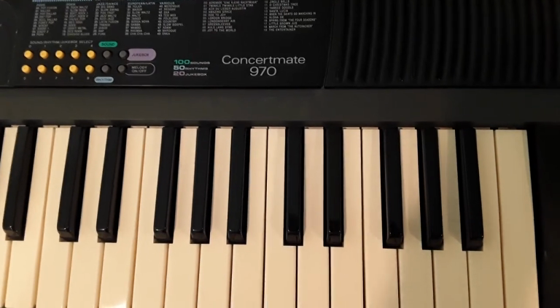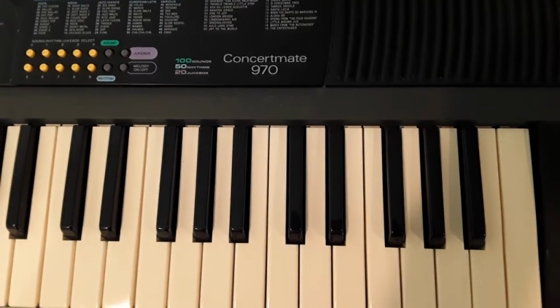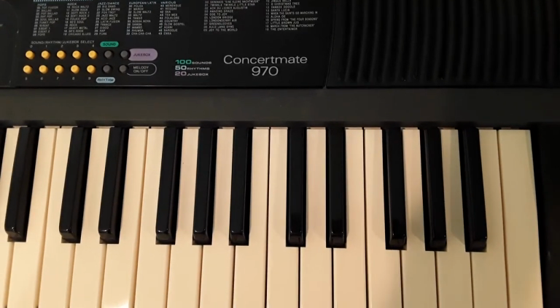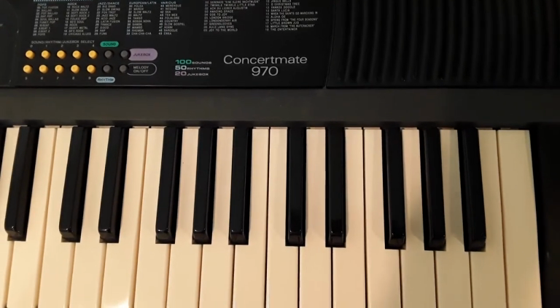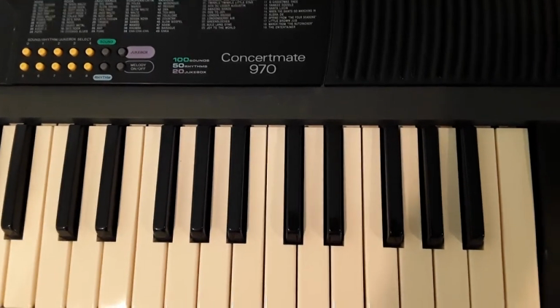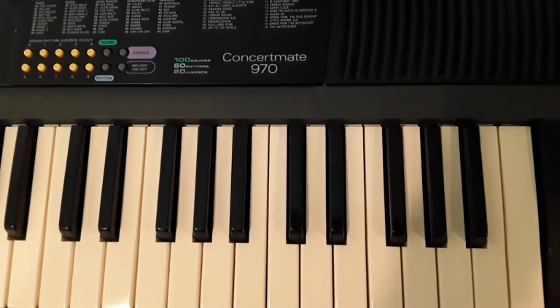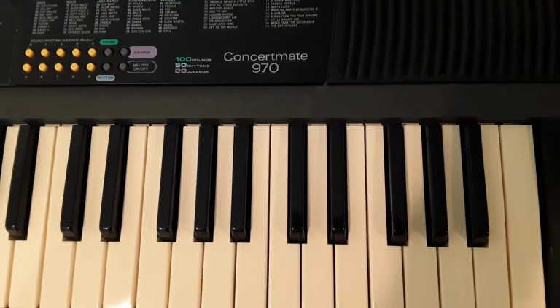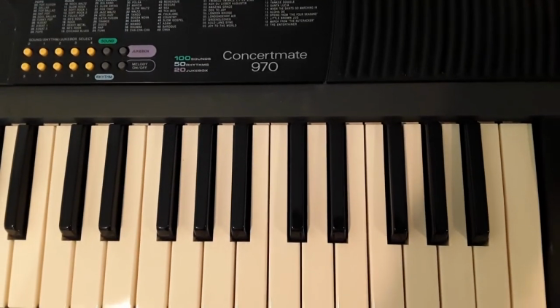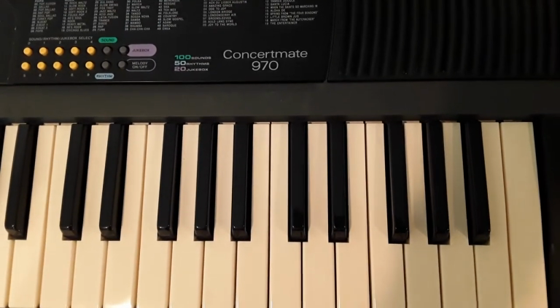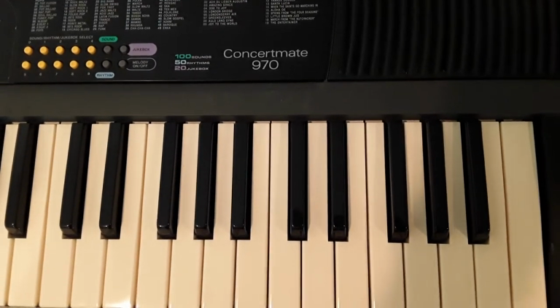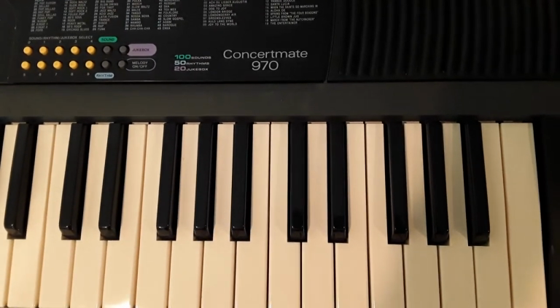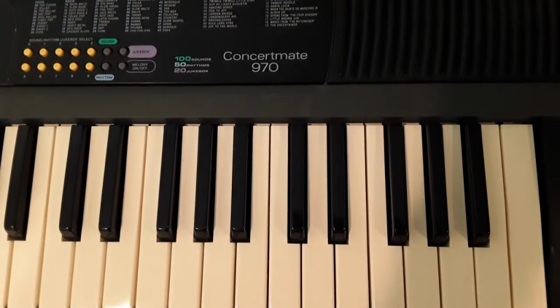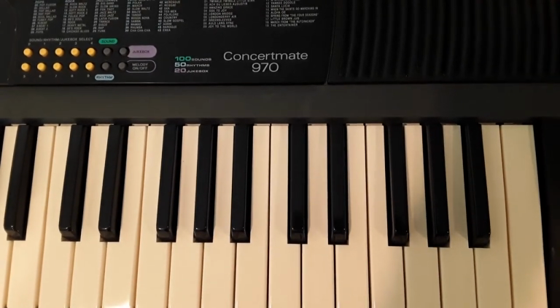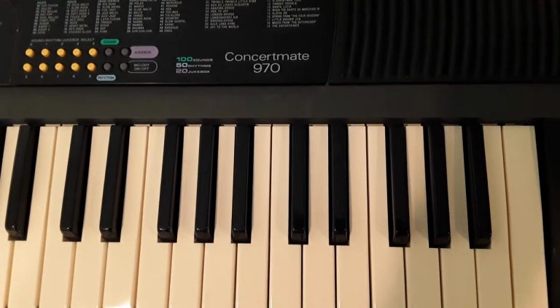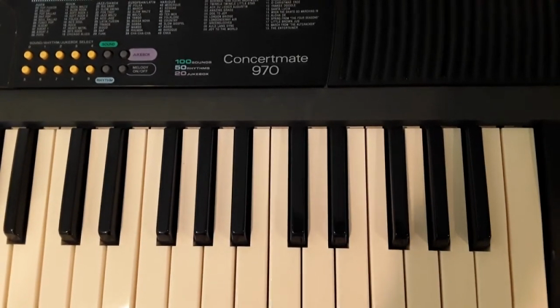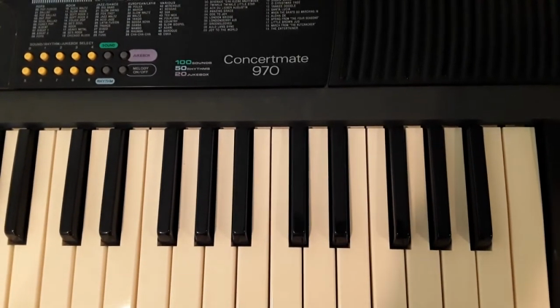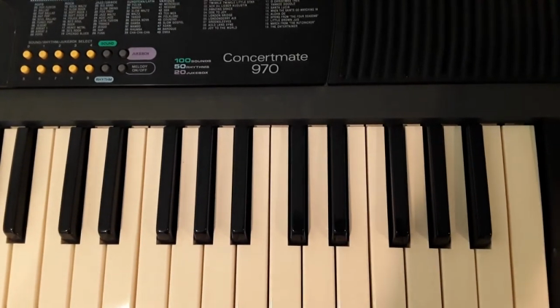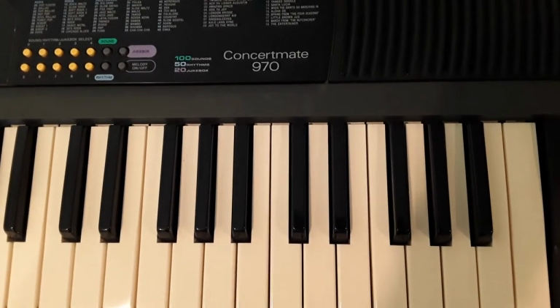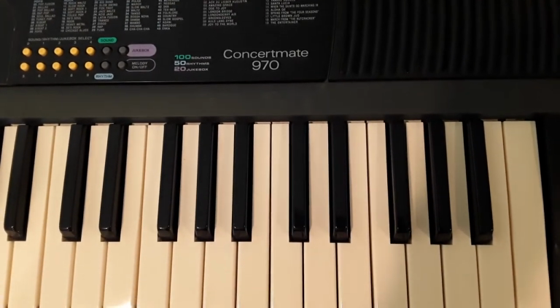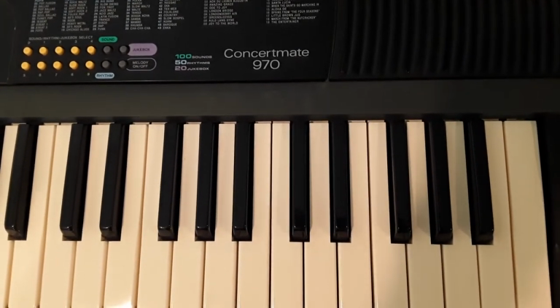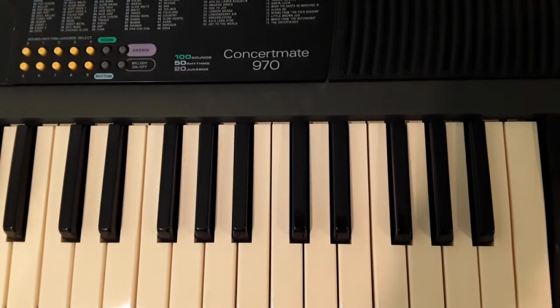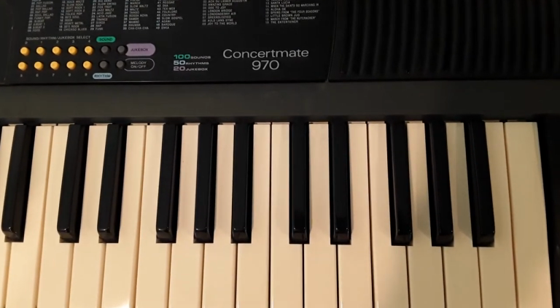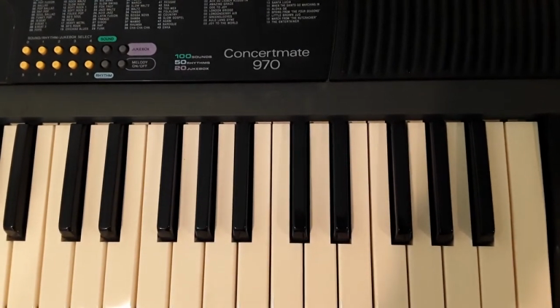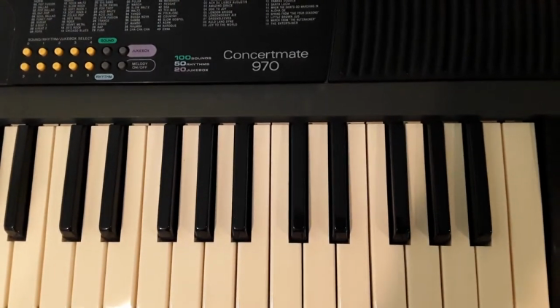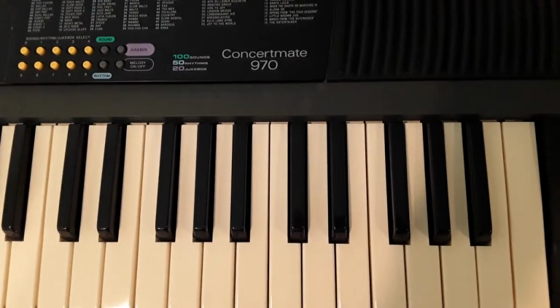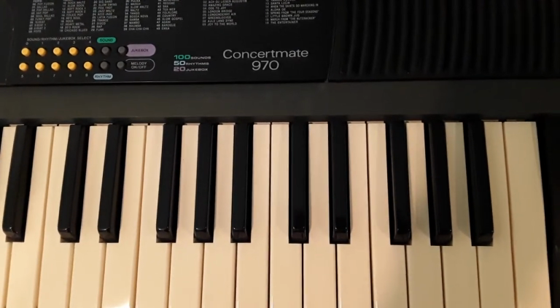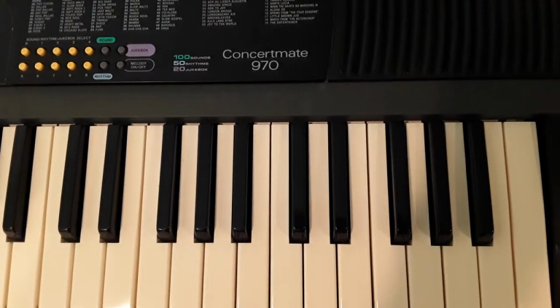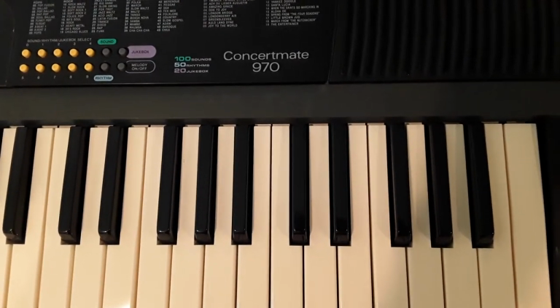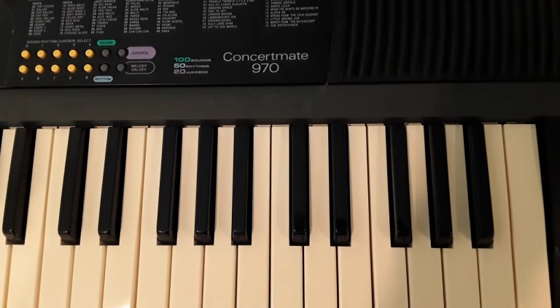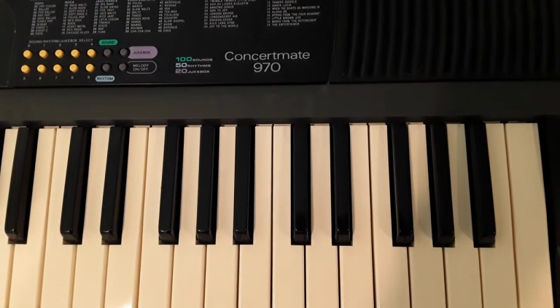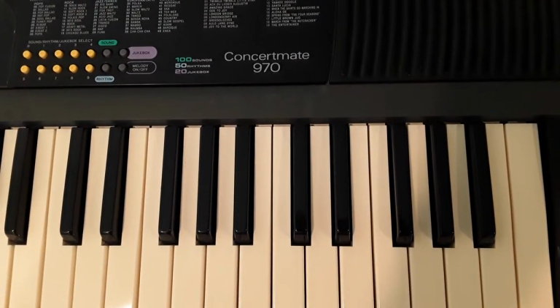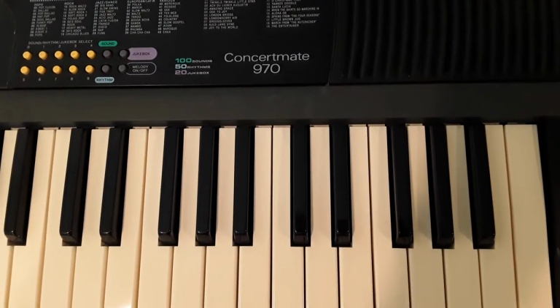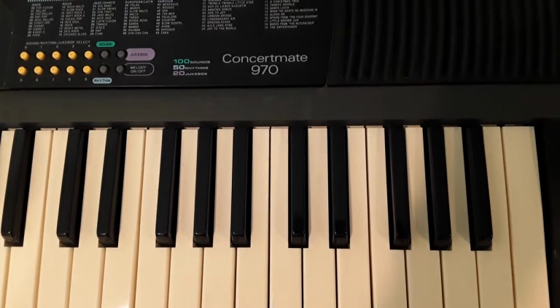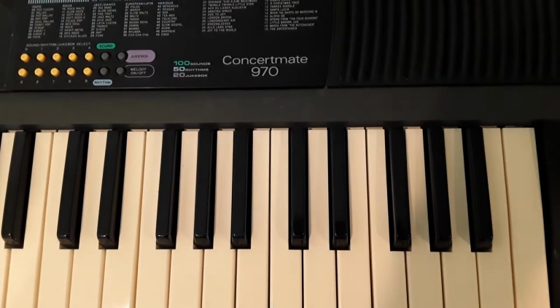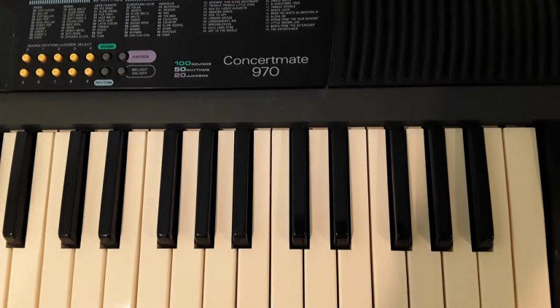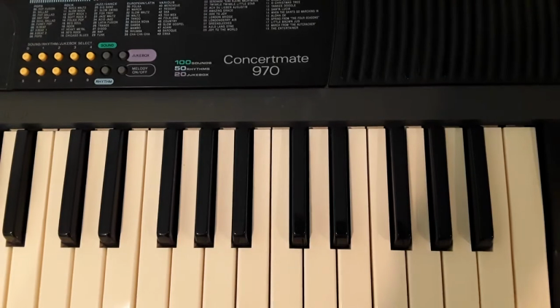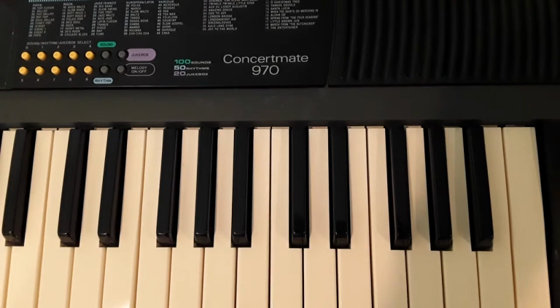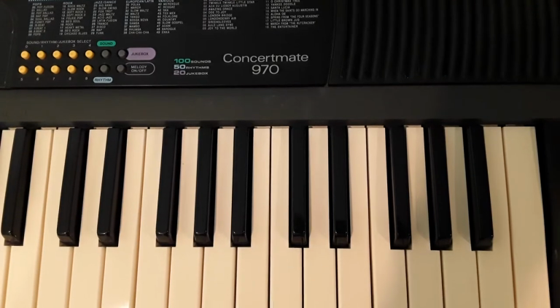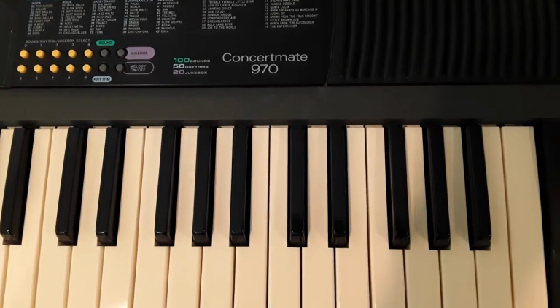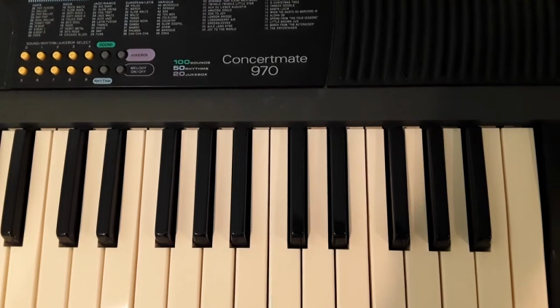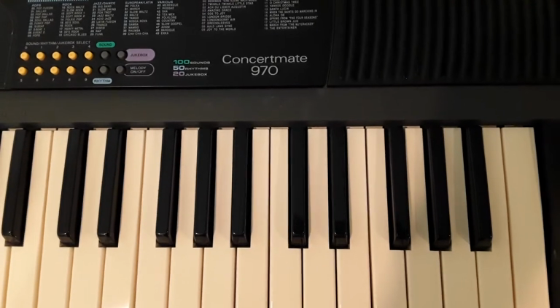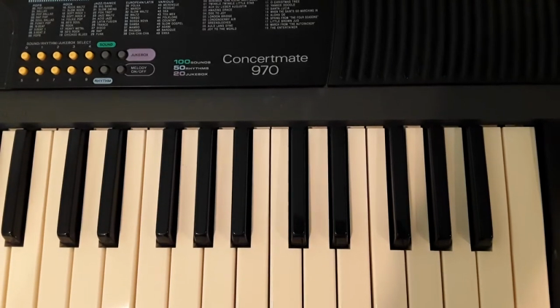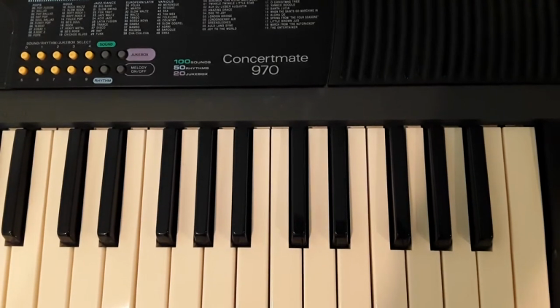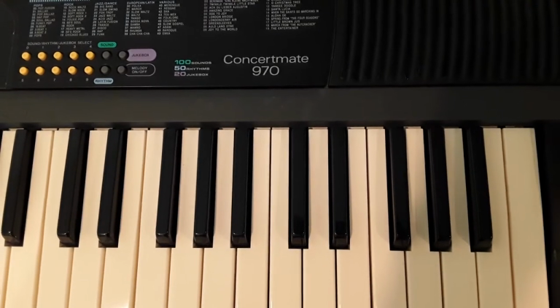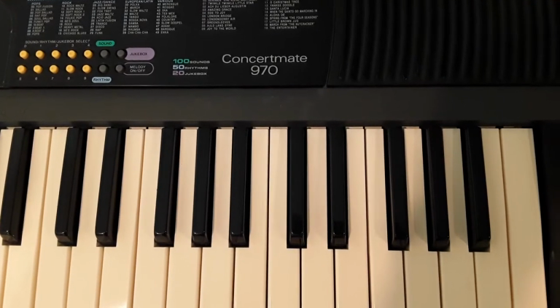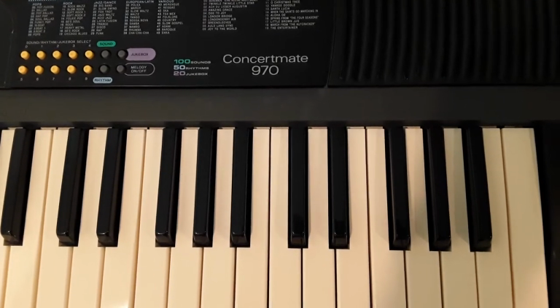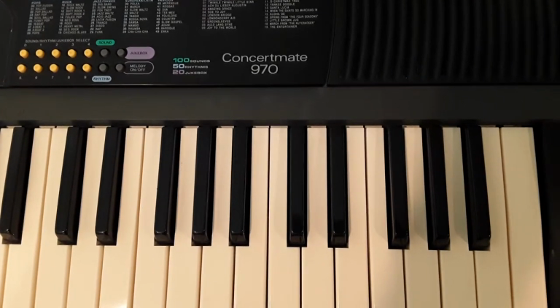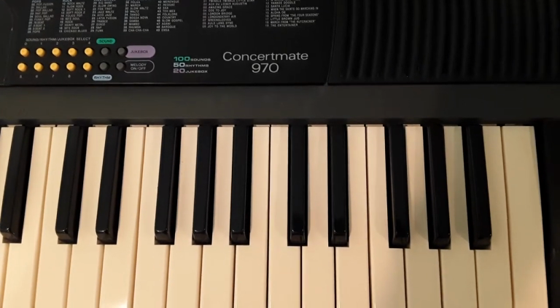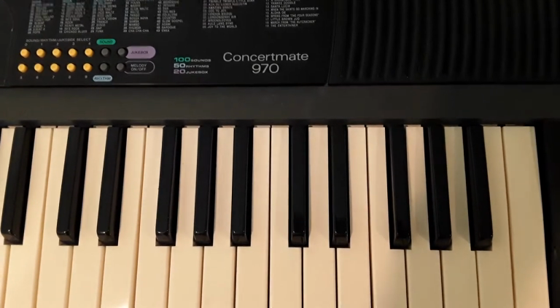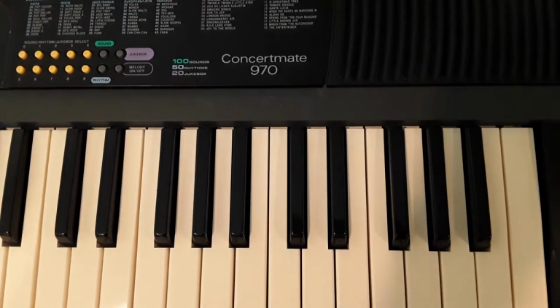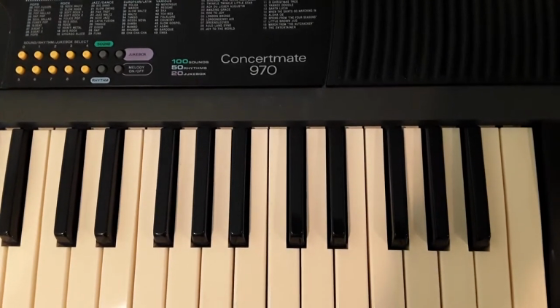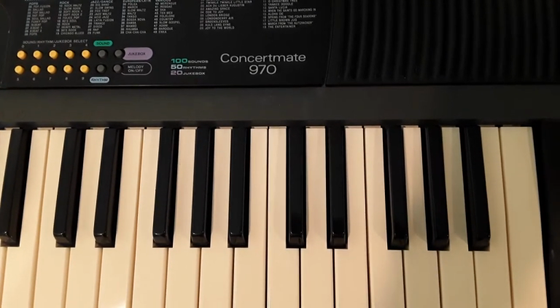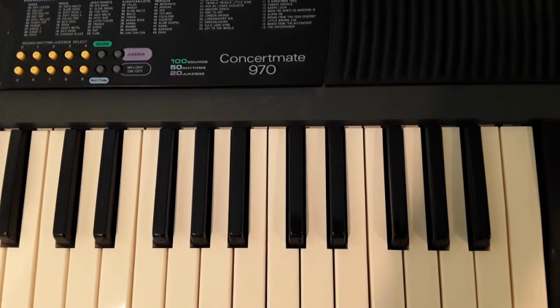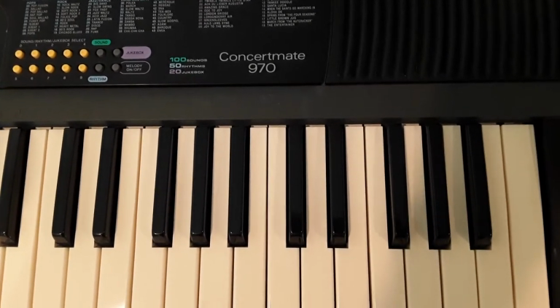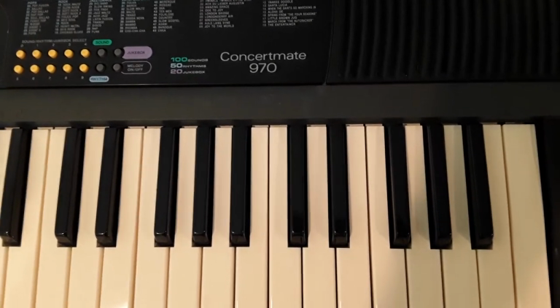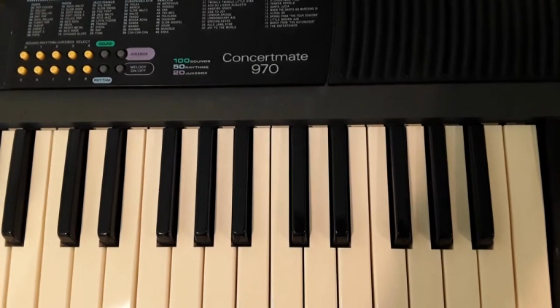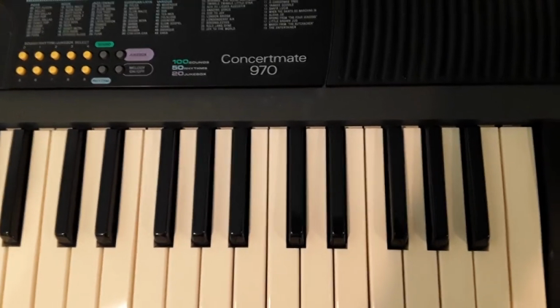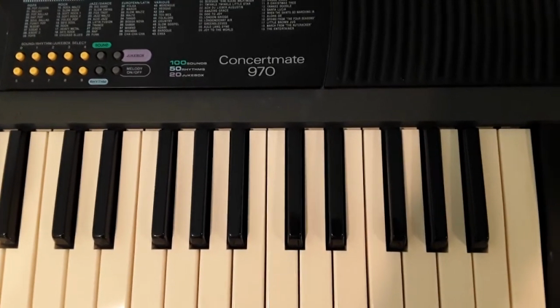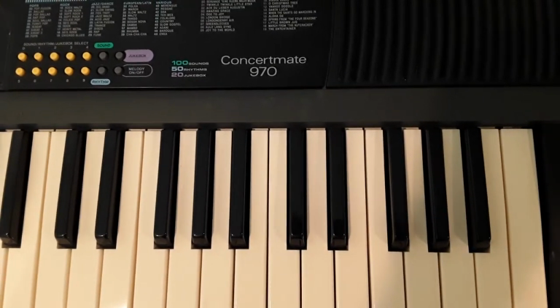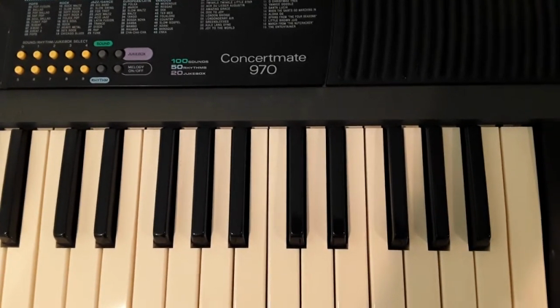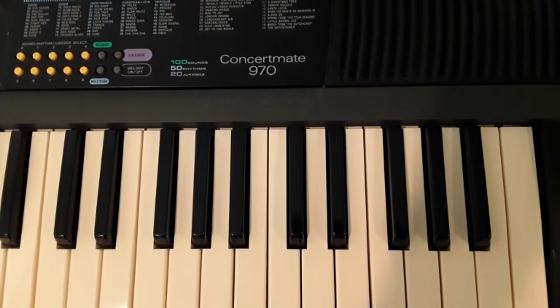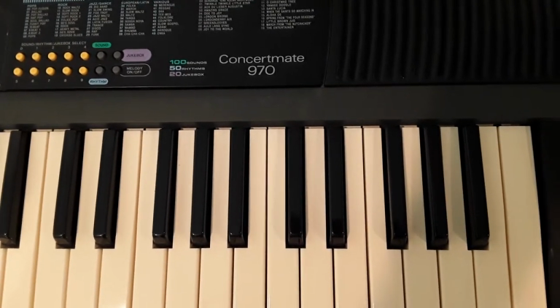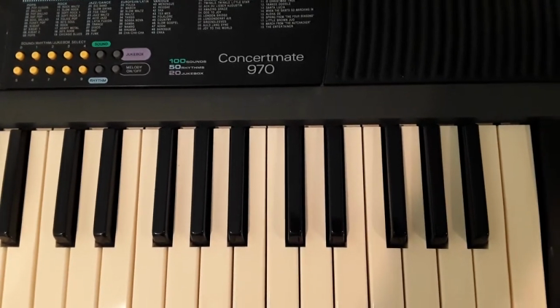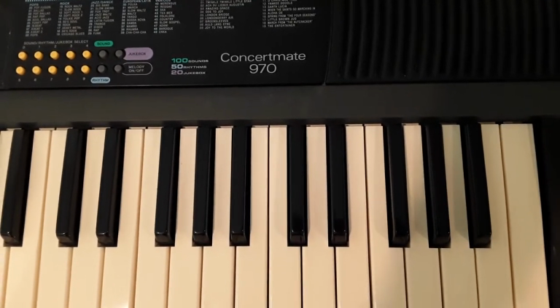Hi, I'm going to be talking about the basic setup for the ConcertMate 970 electric keyboard.